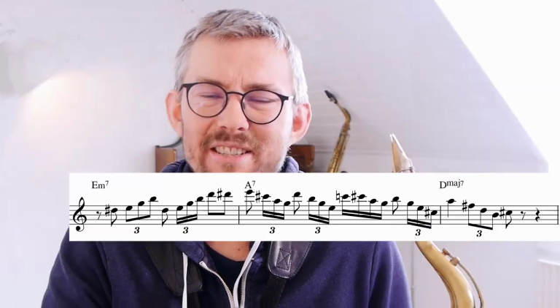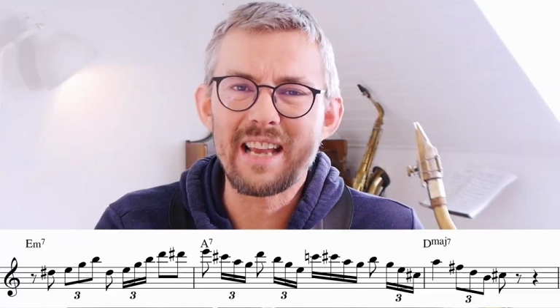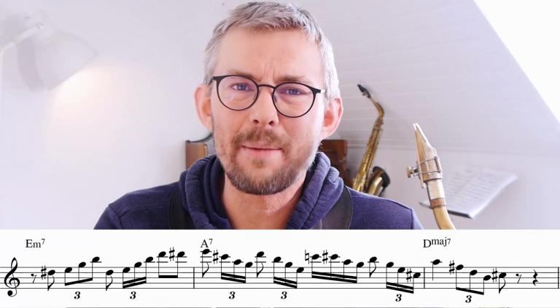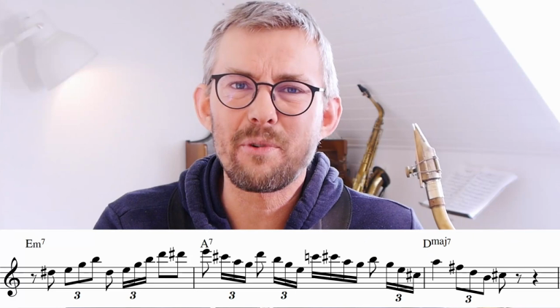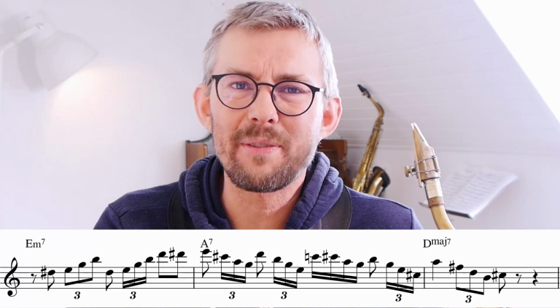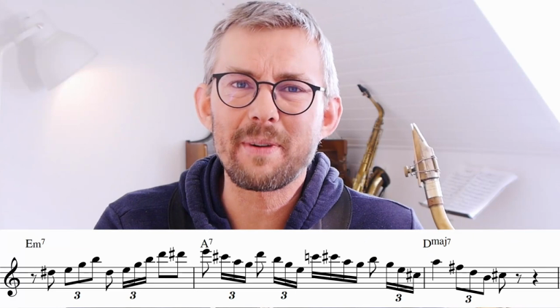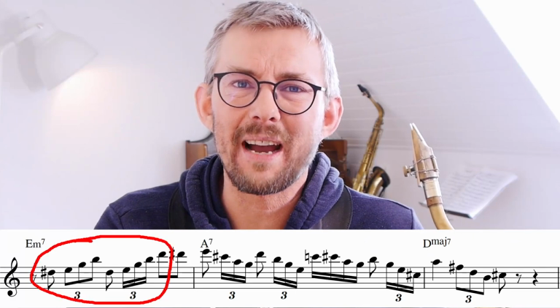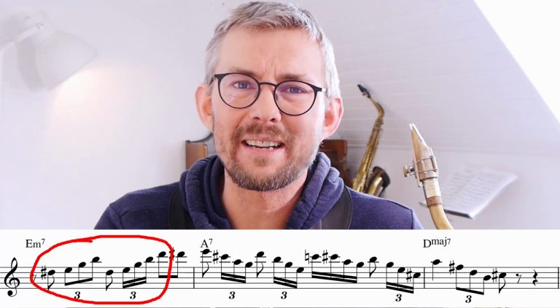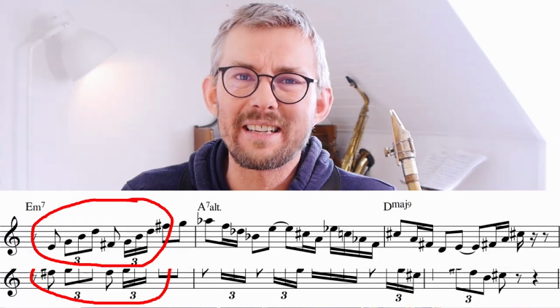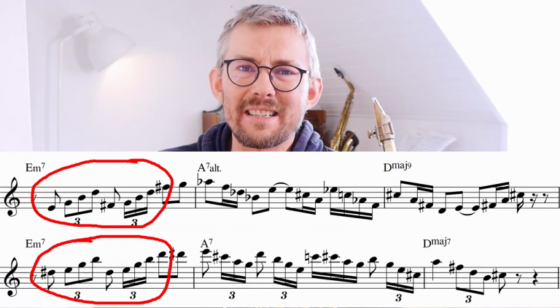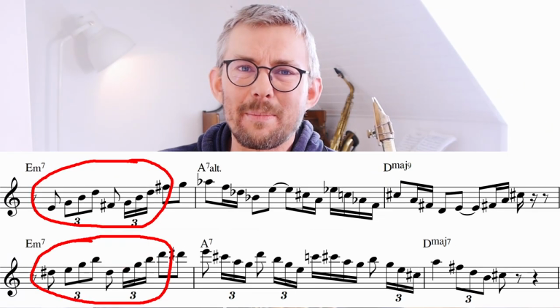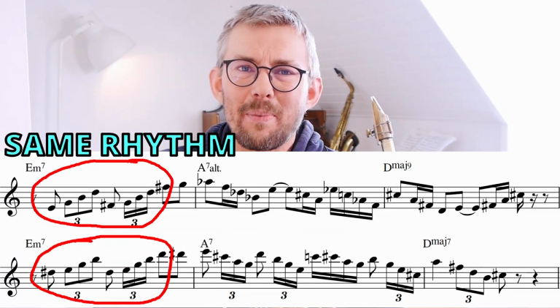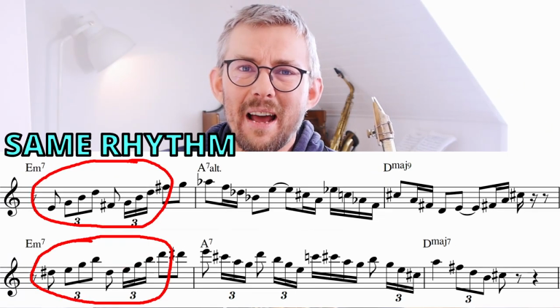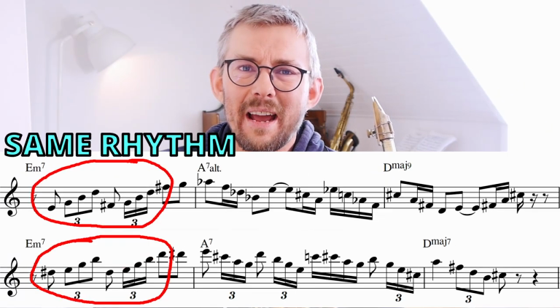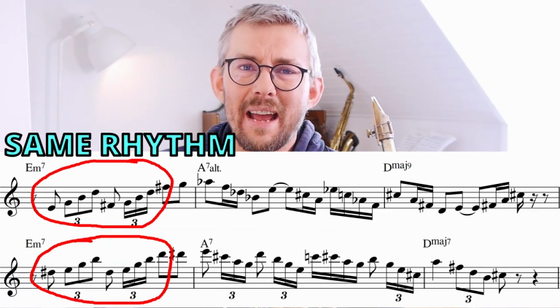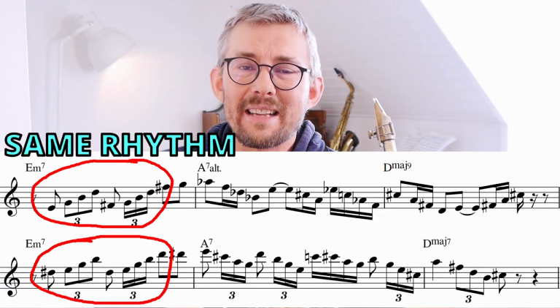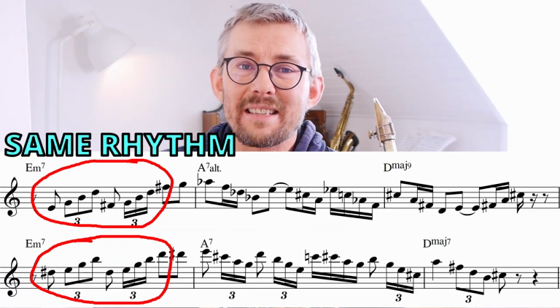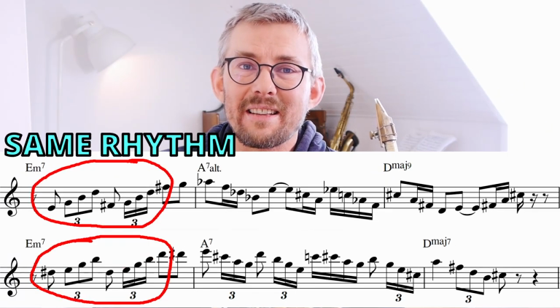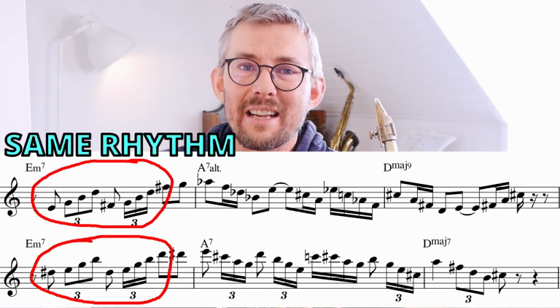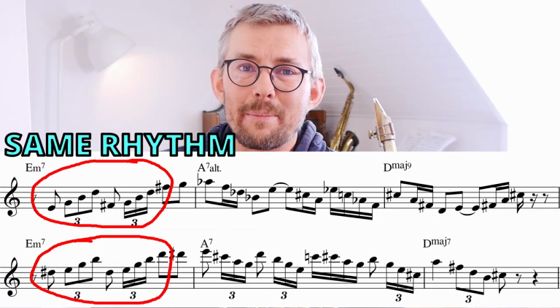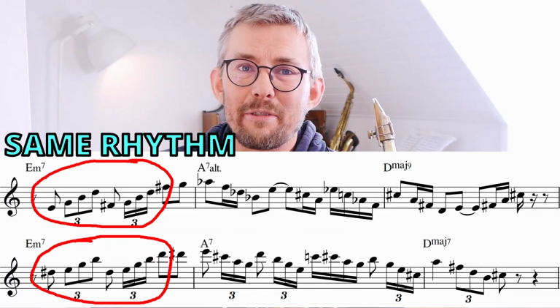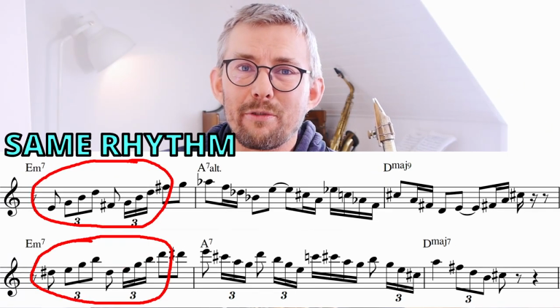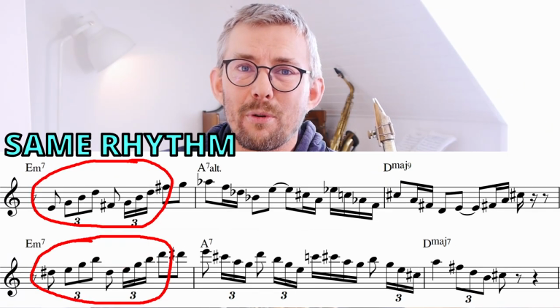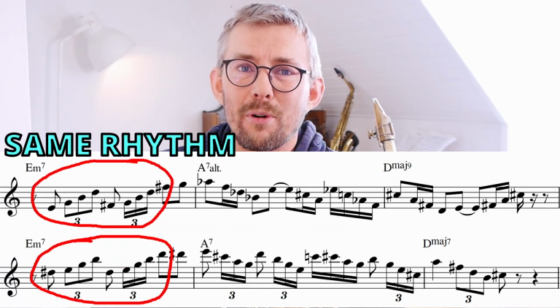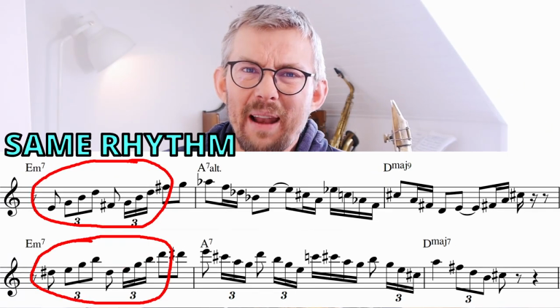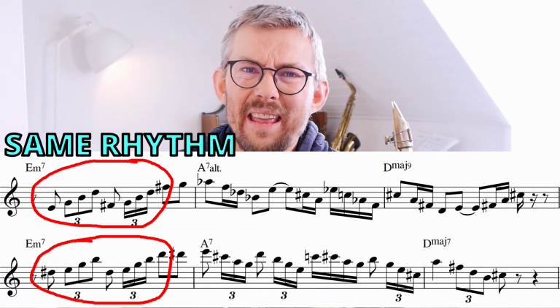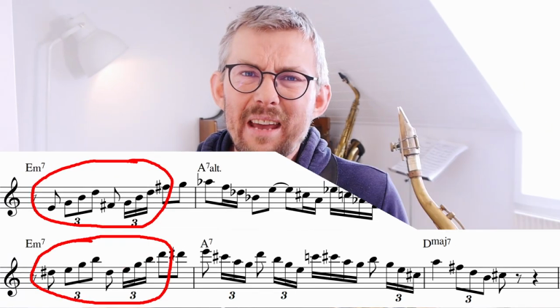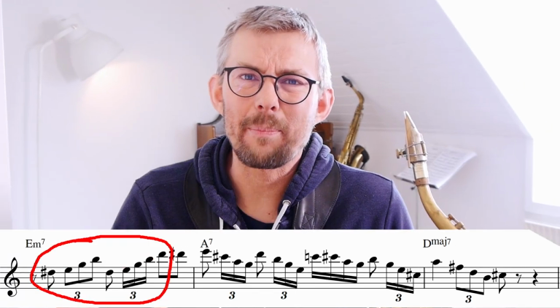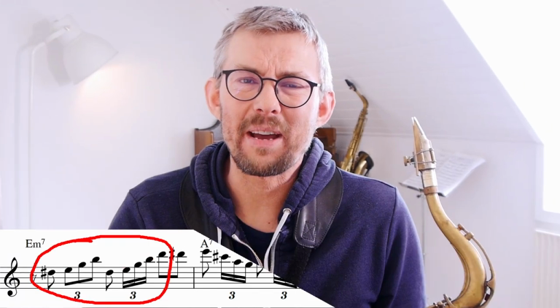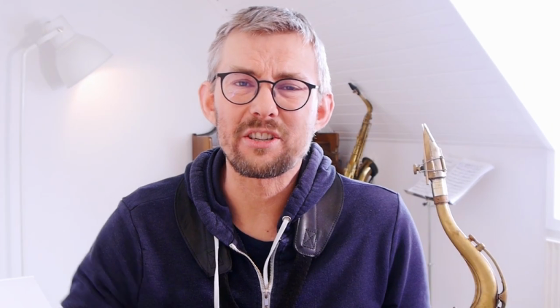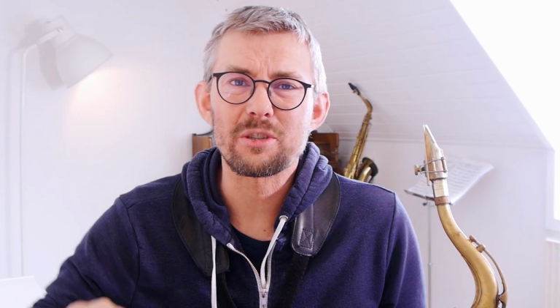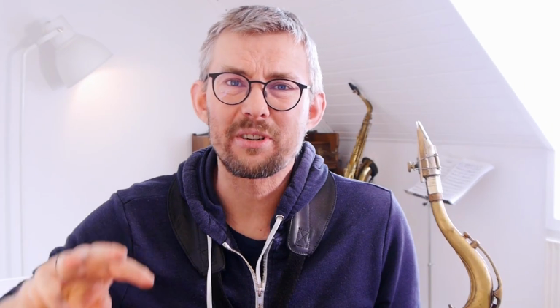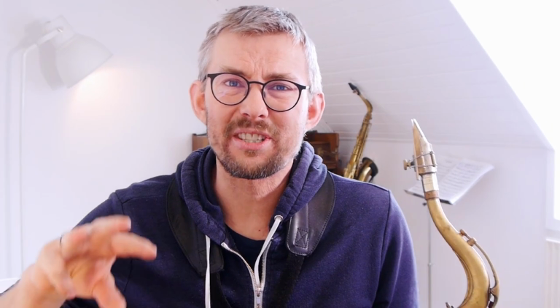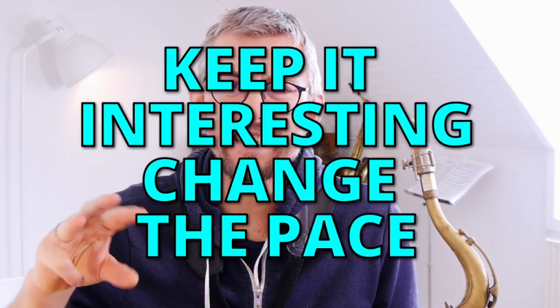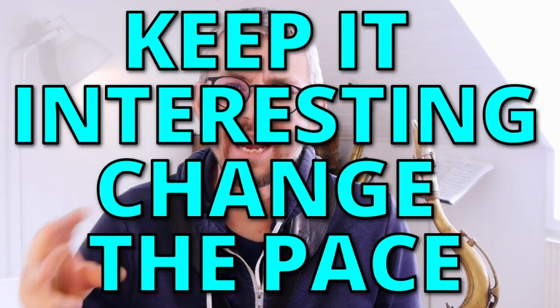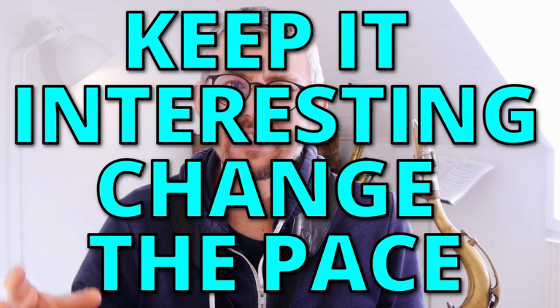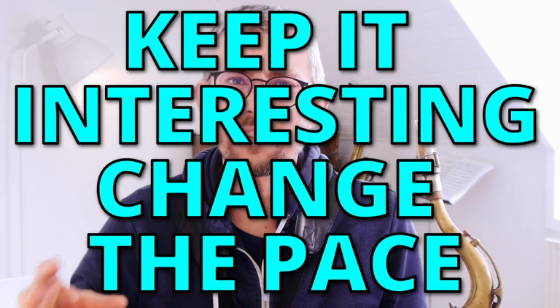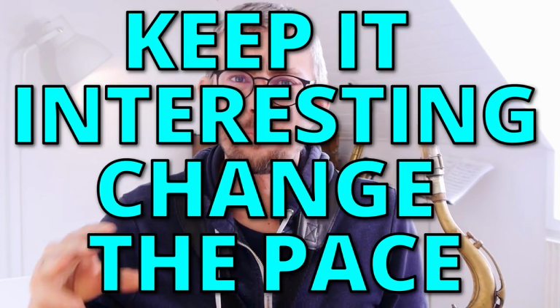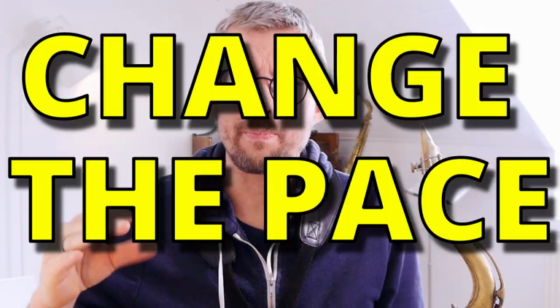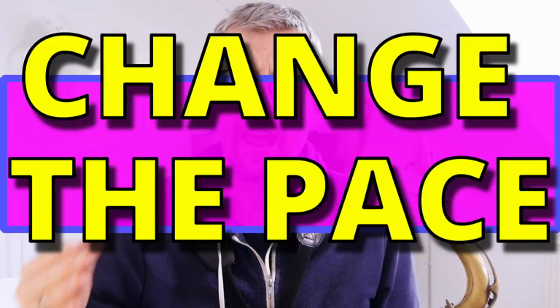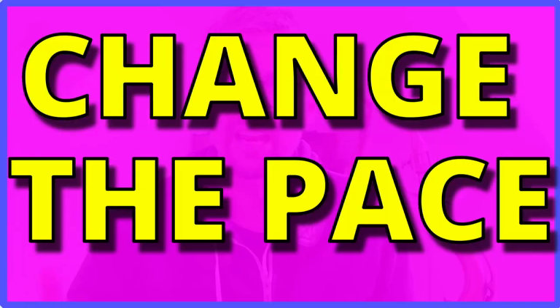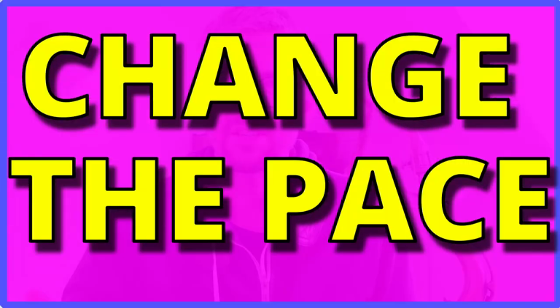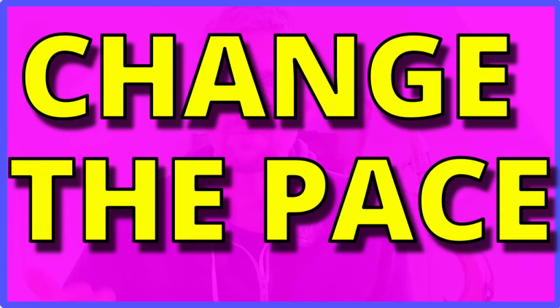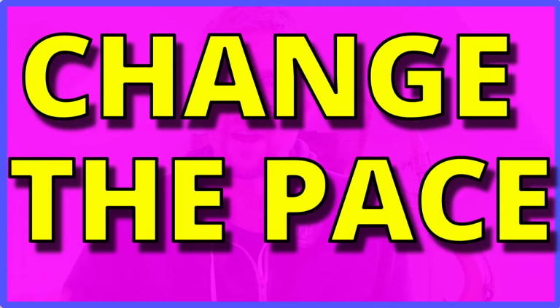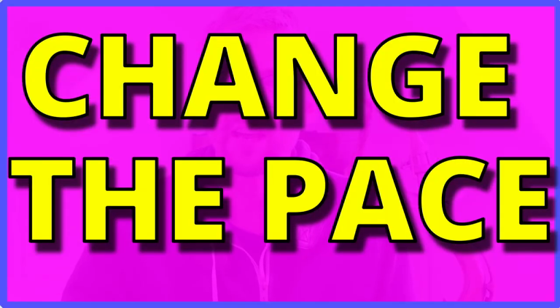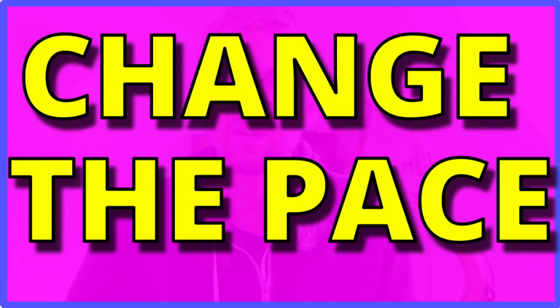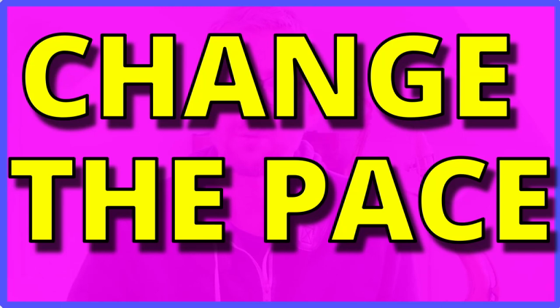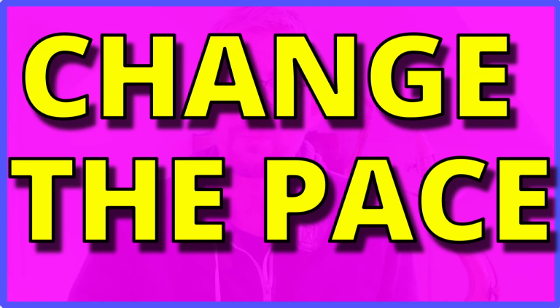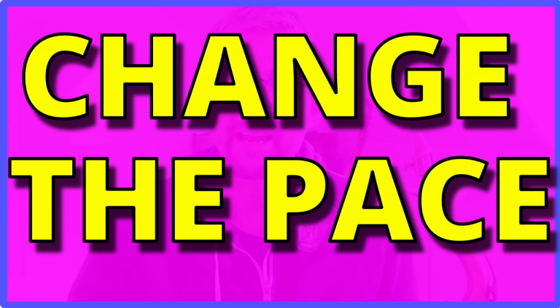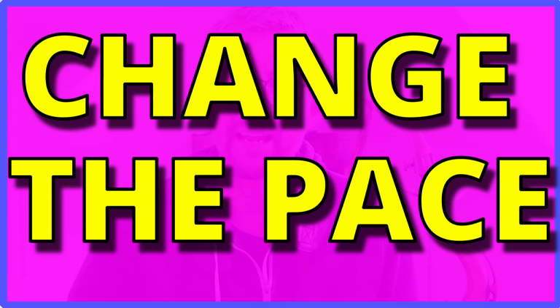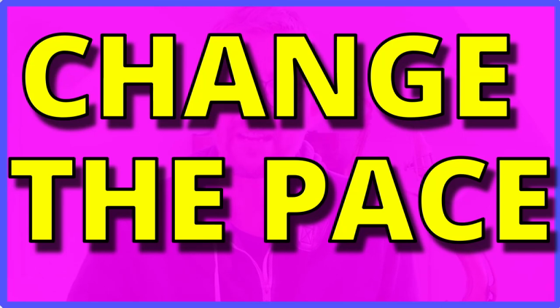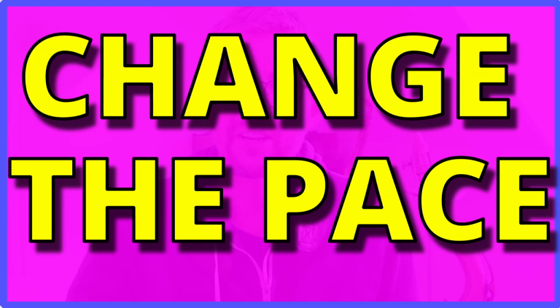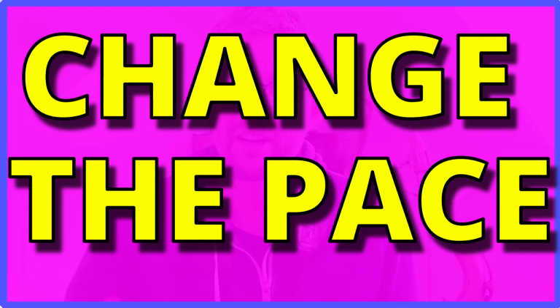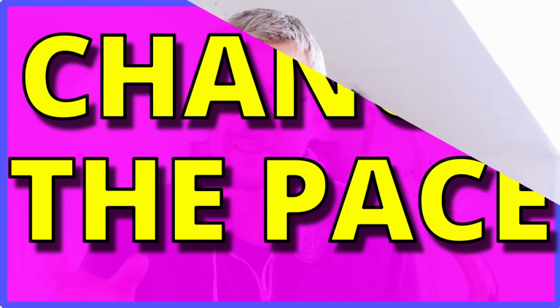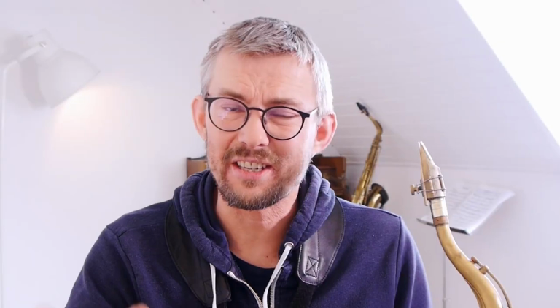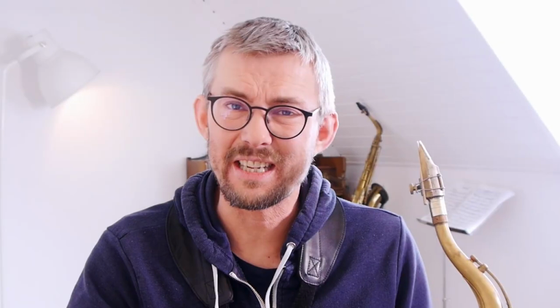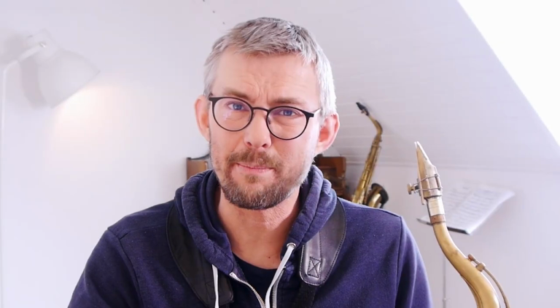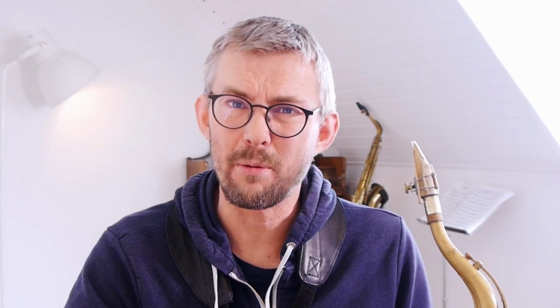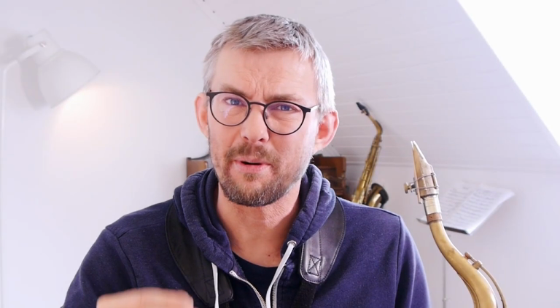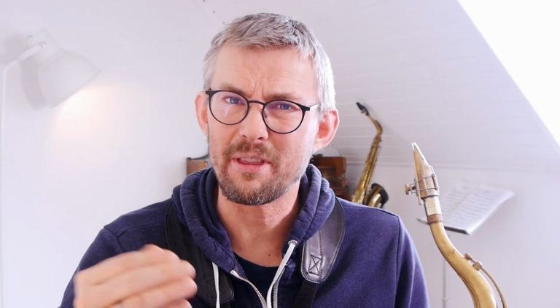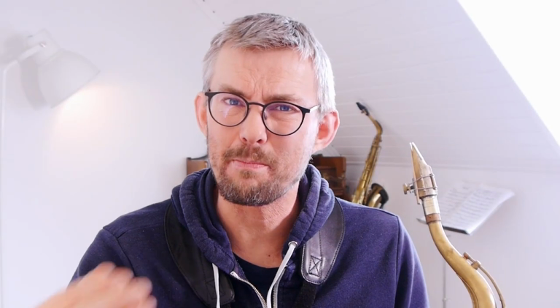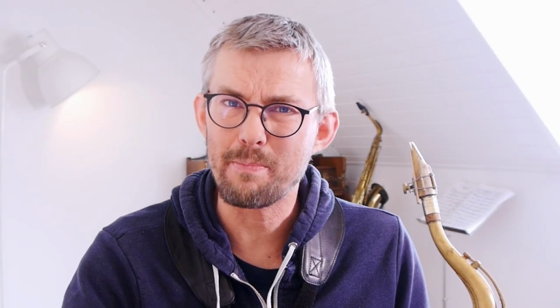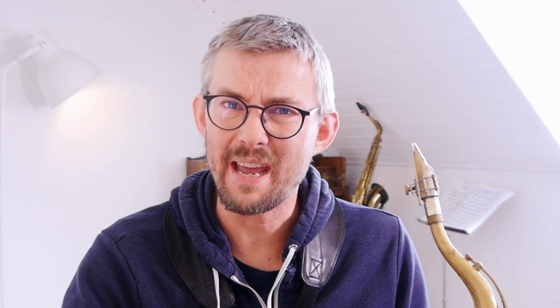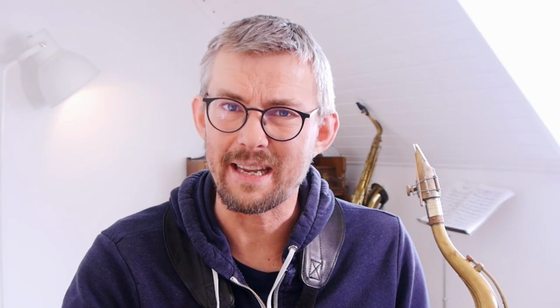The same rhythmic ideas apply as in the lick before: play the arpeggios but change the pace wherein you play — not the tempo, but the pace.